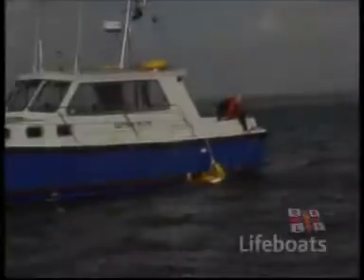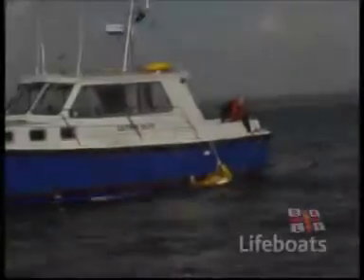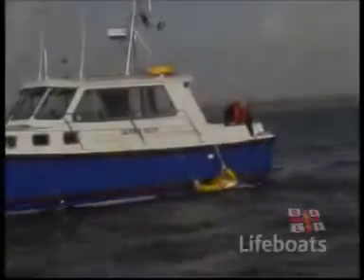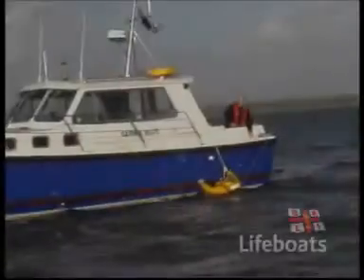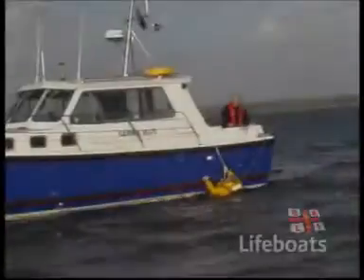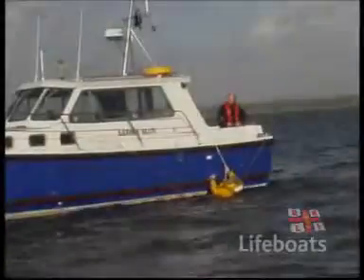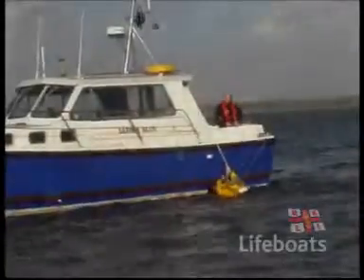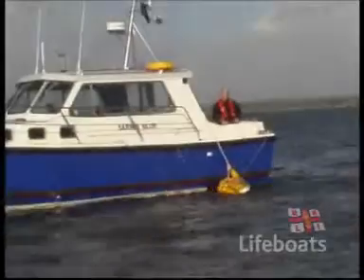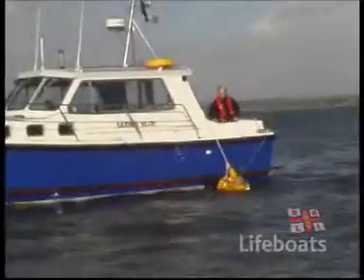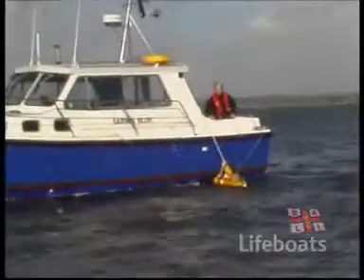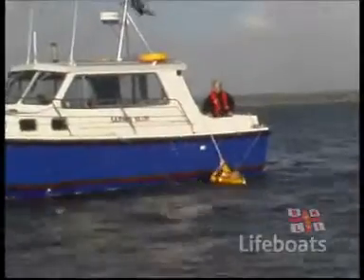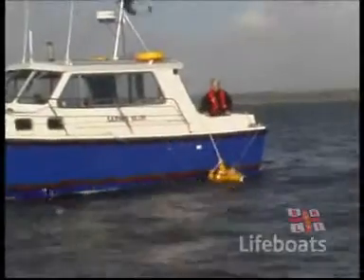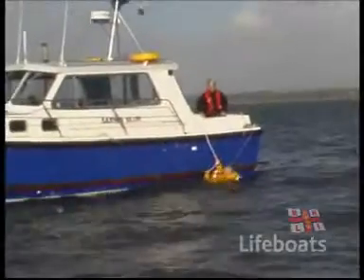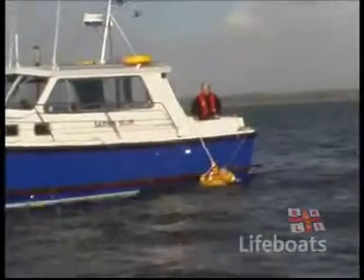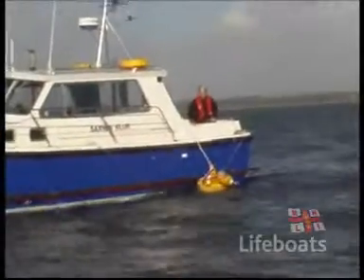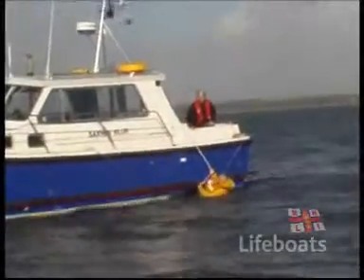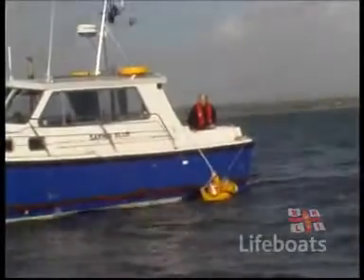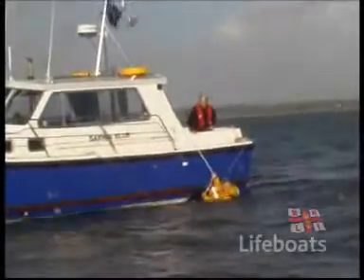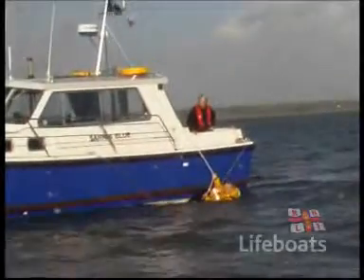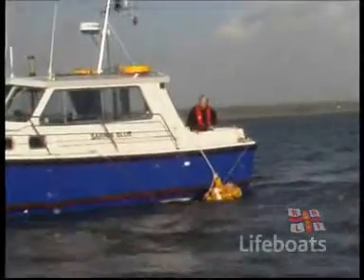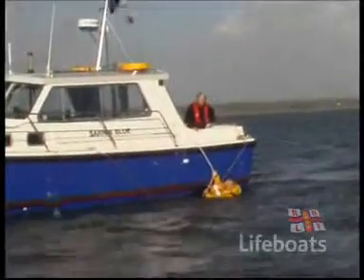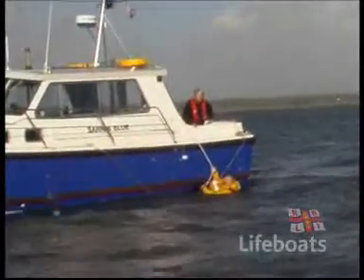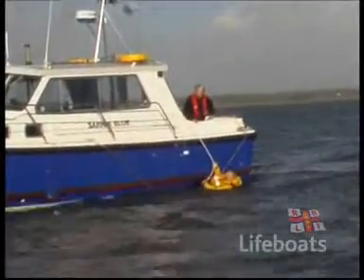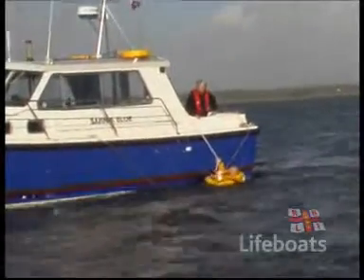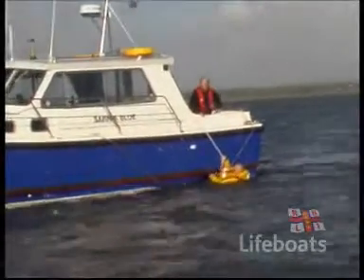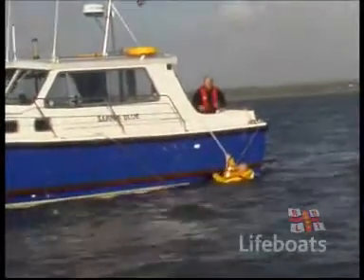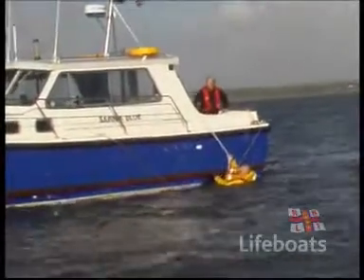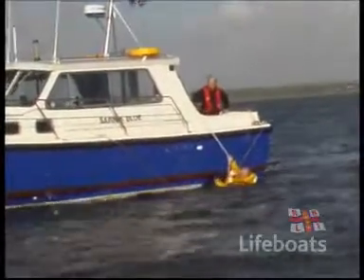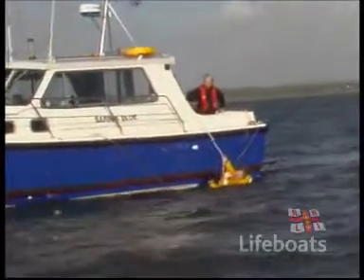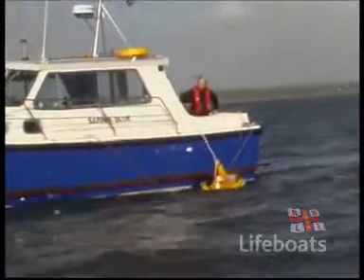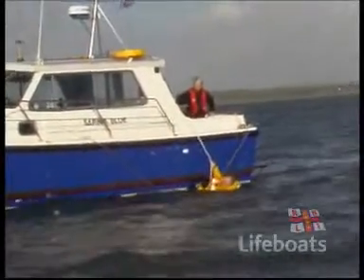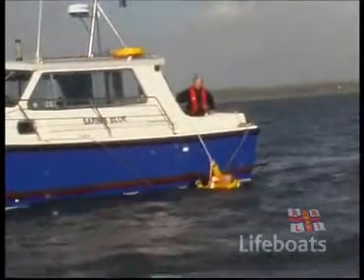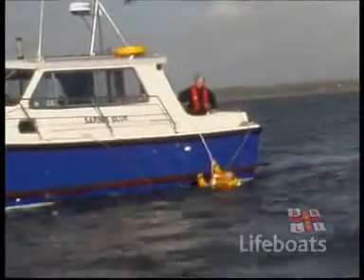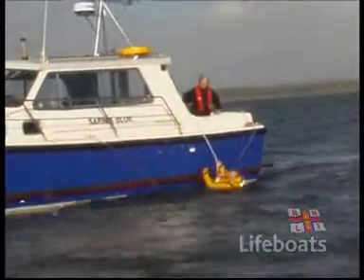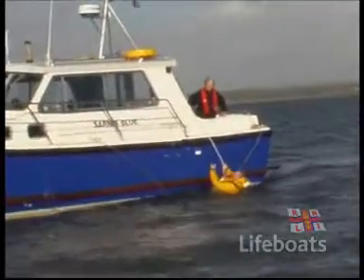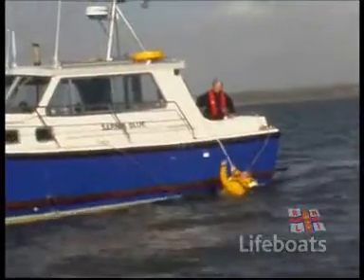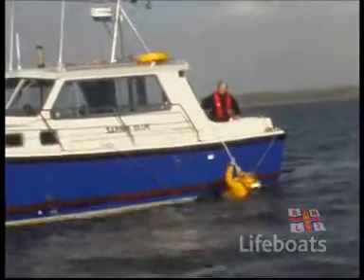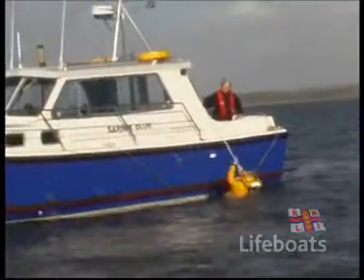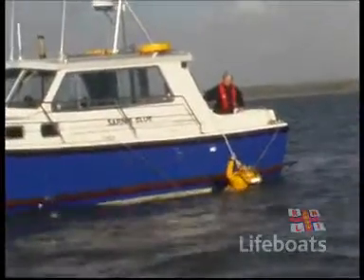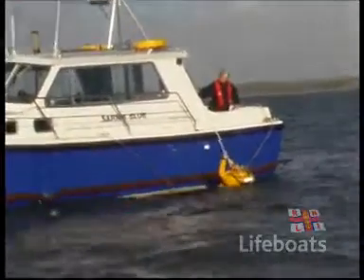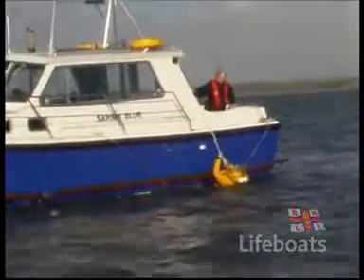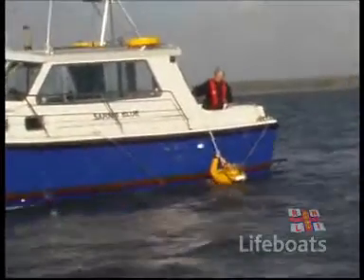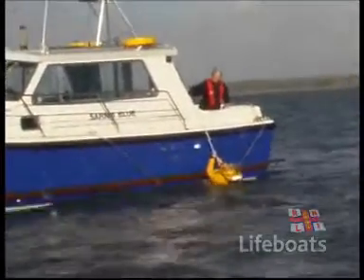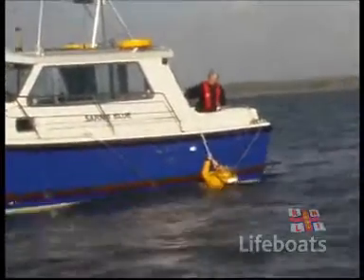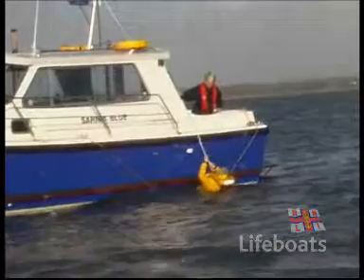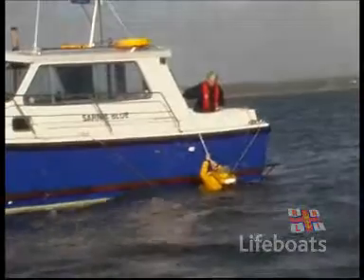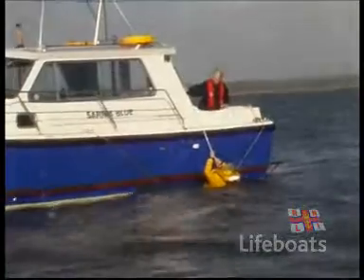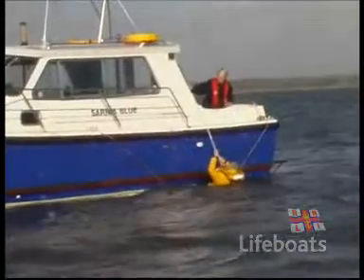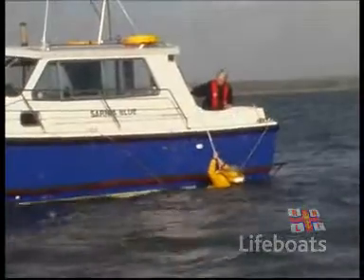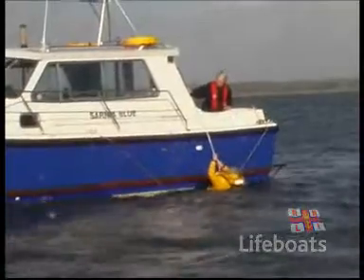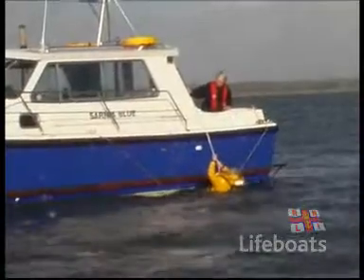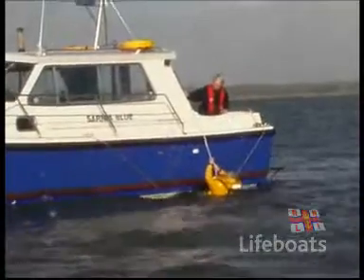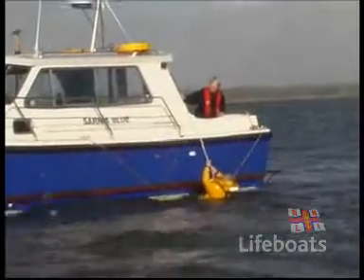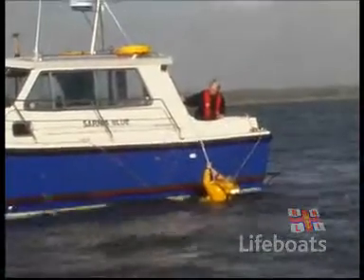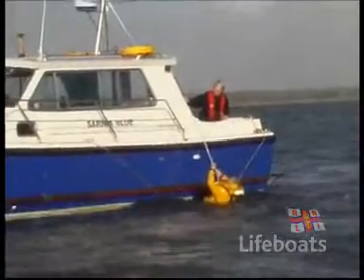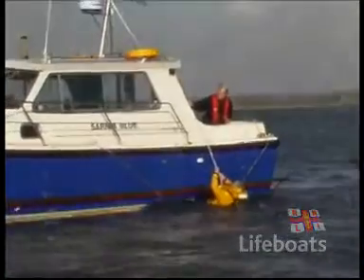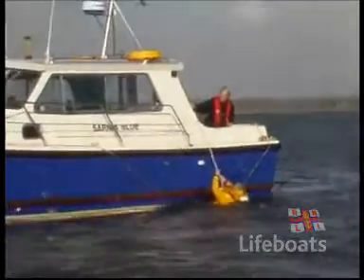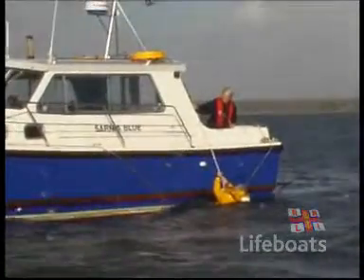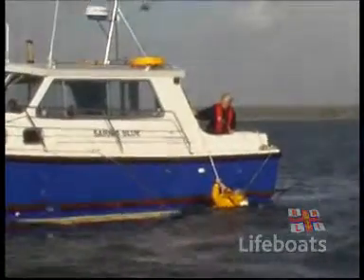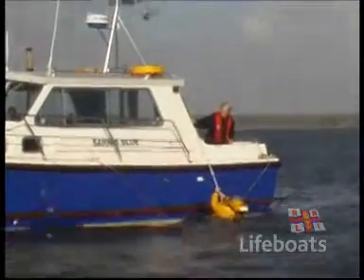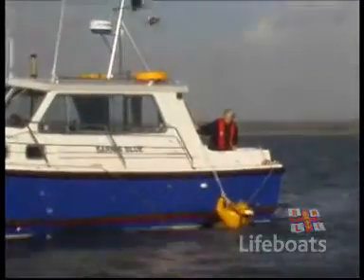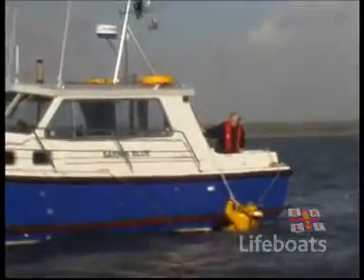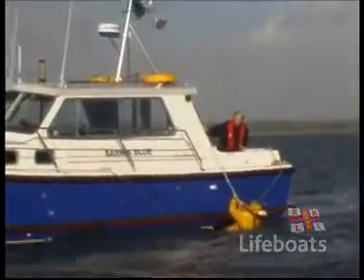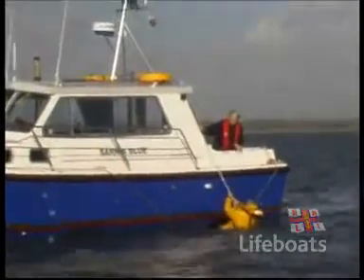The elevator method used on a yacht can also be used on a motorboat that has an anchor windlass. The casualty needs to be conscious.